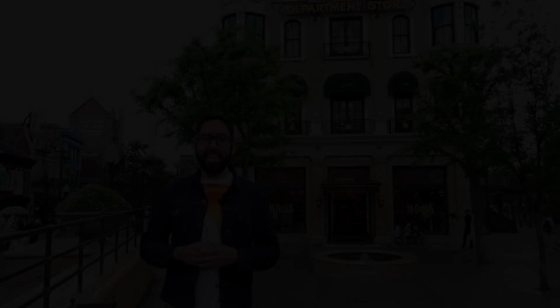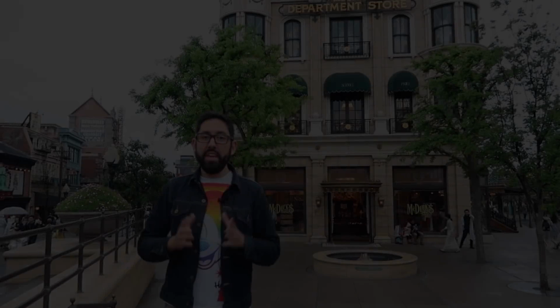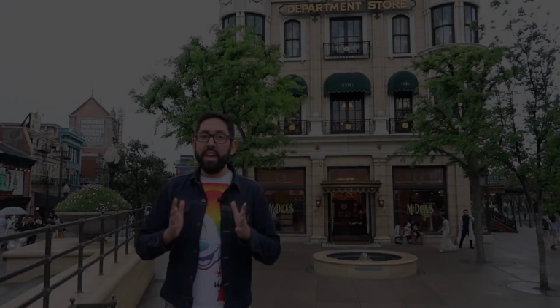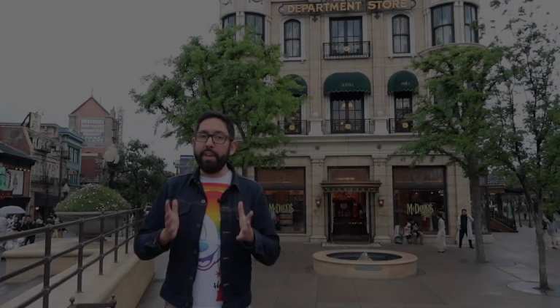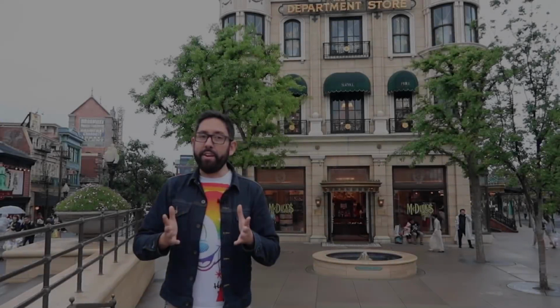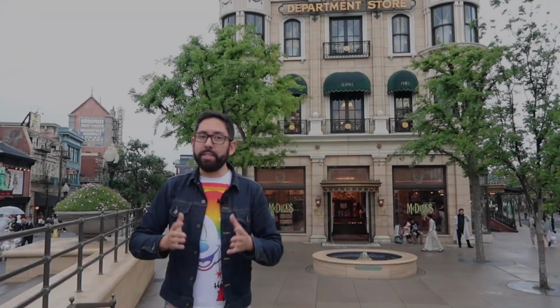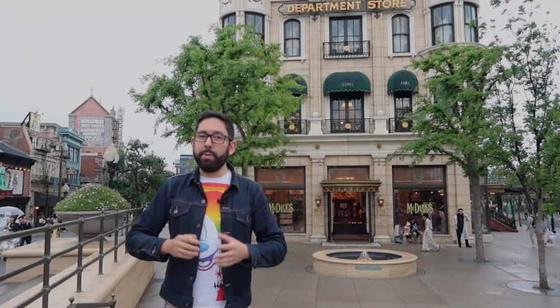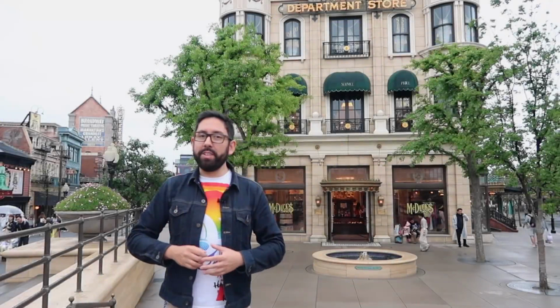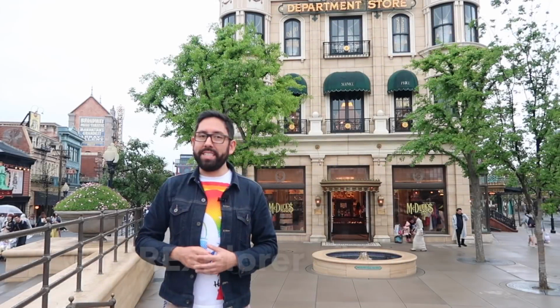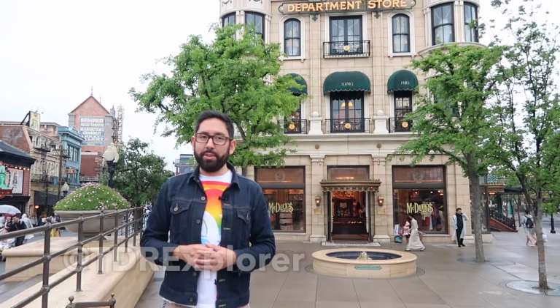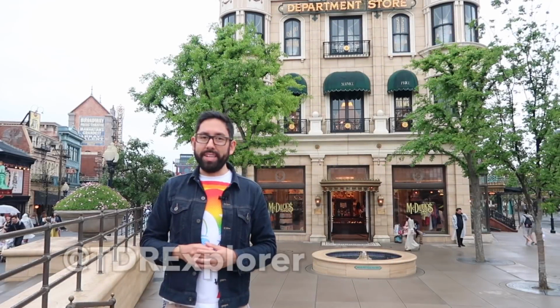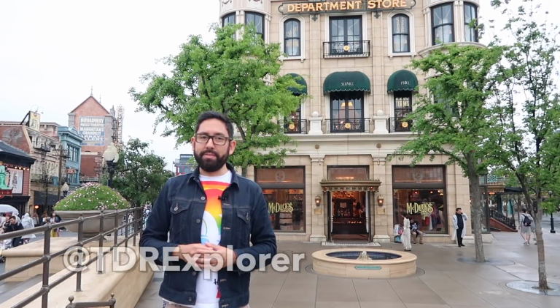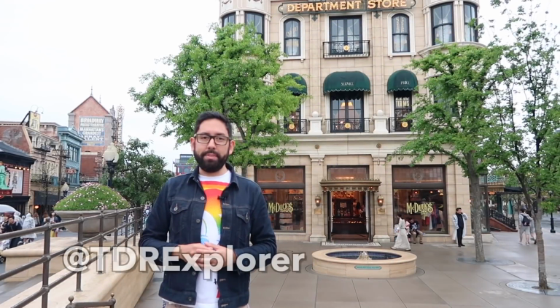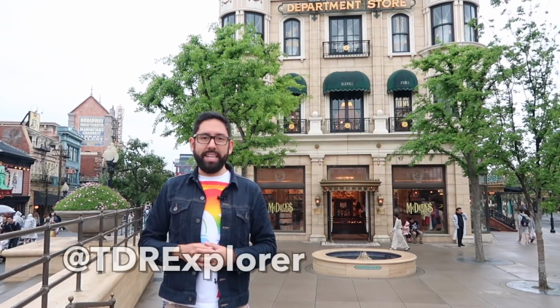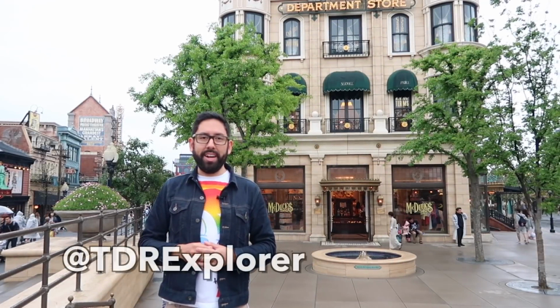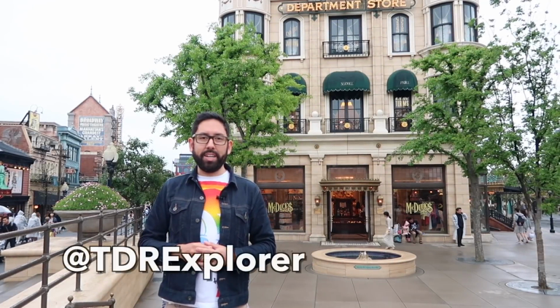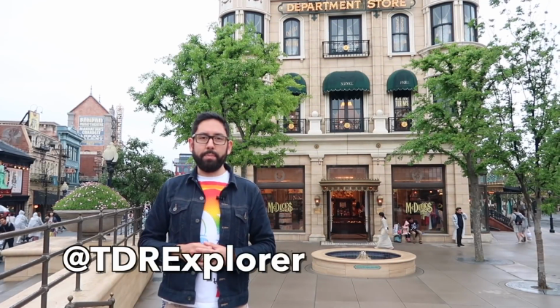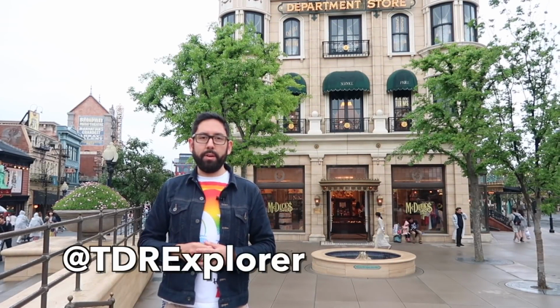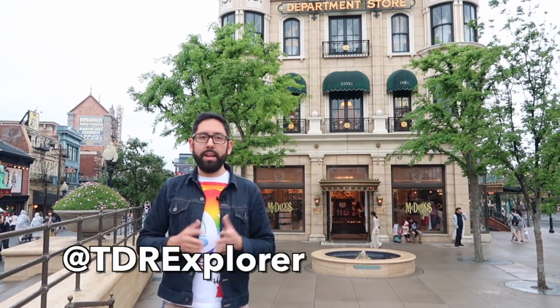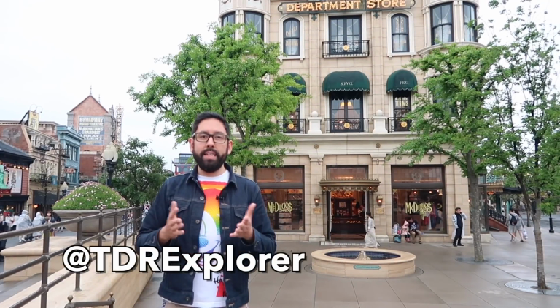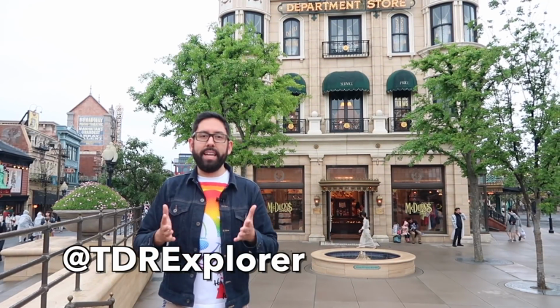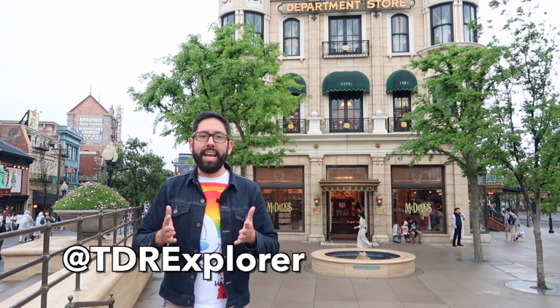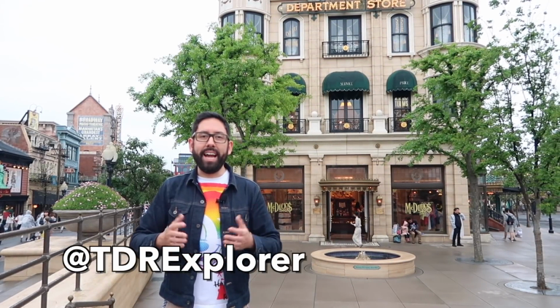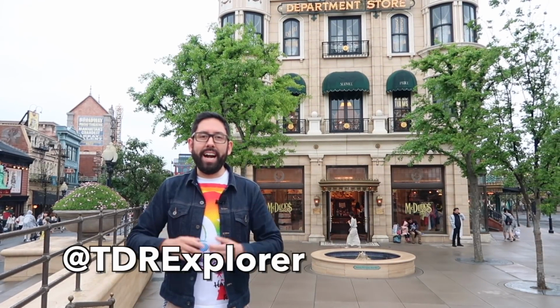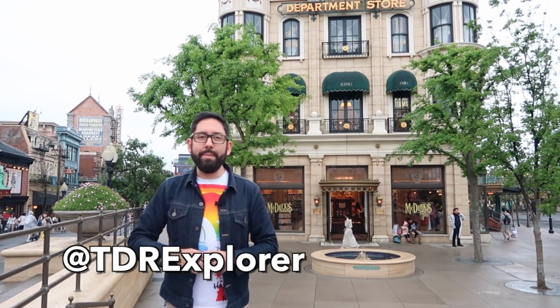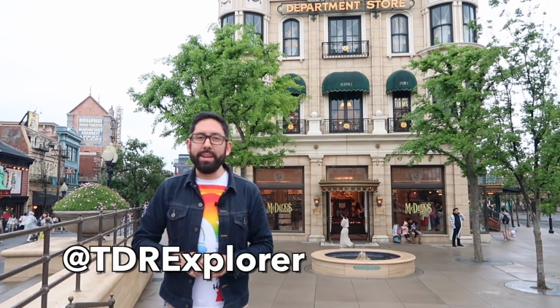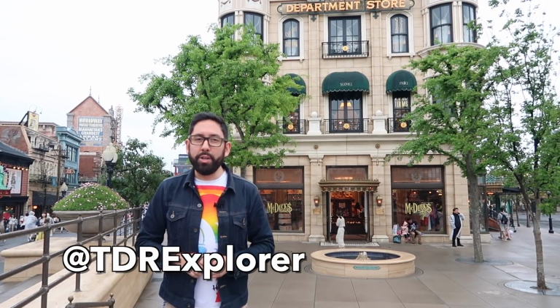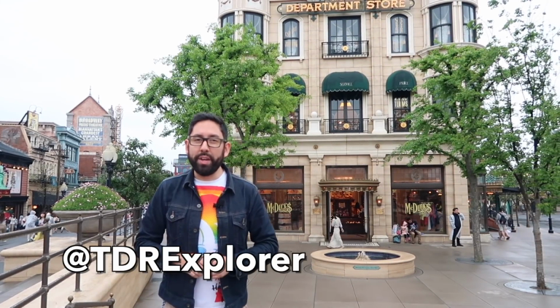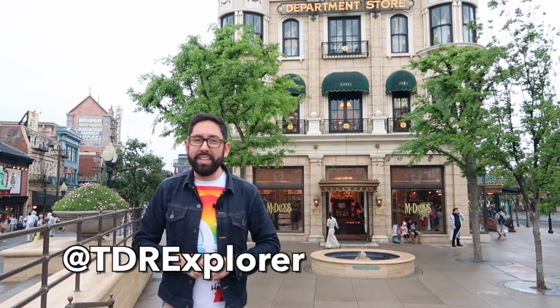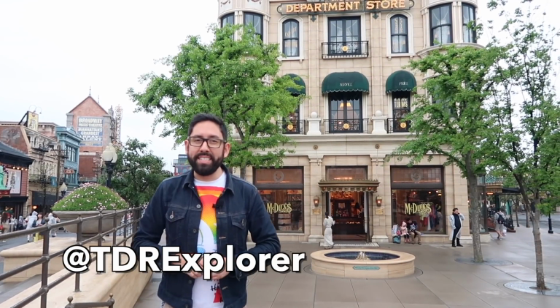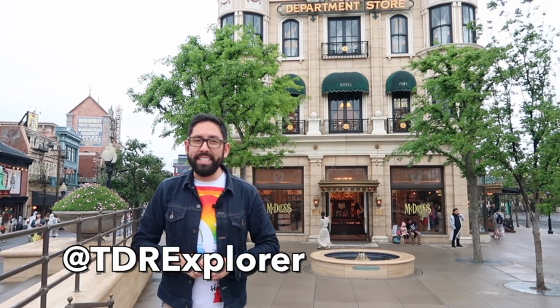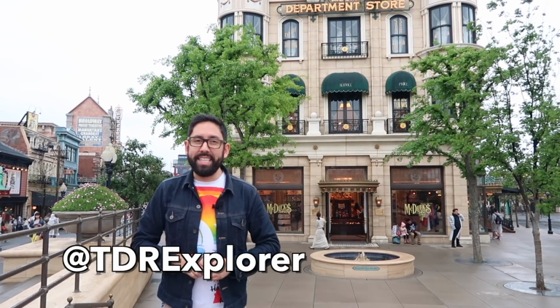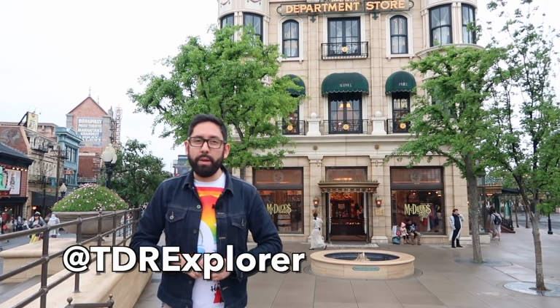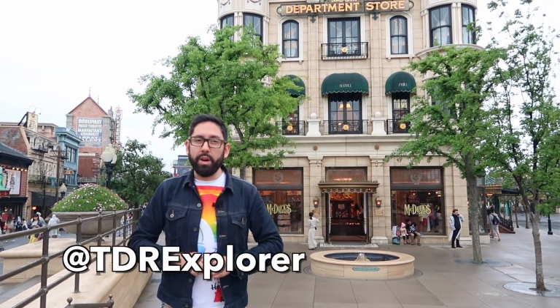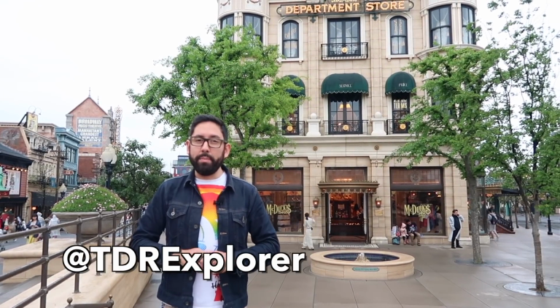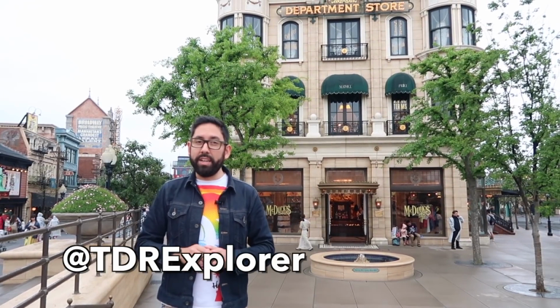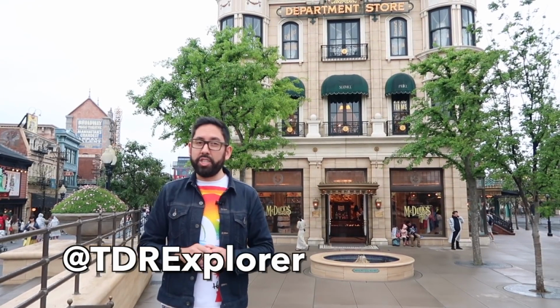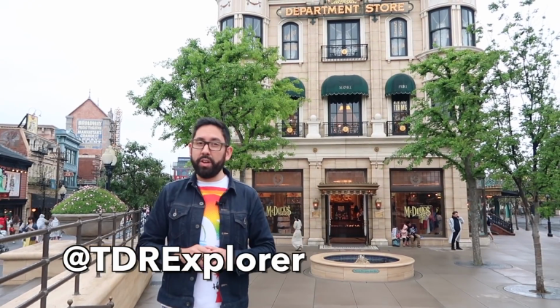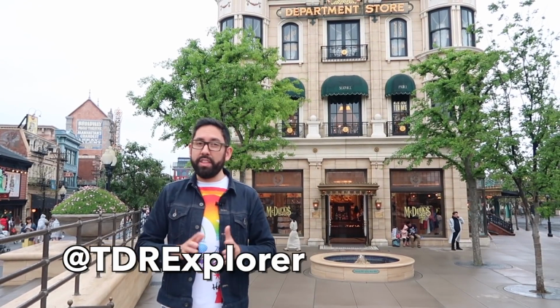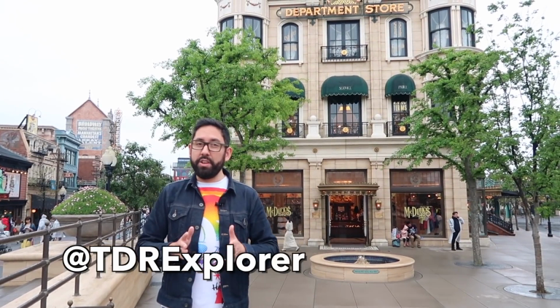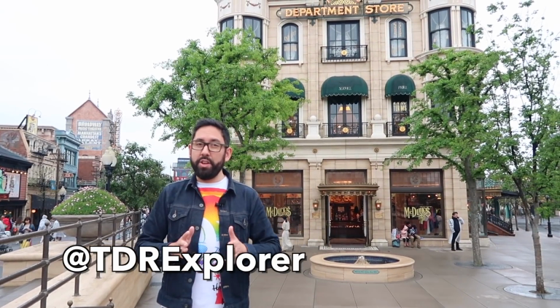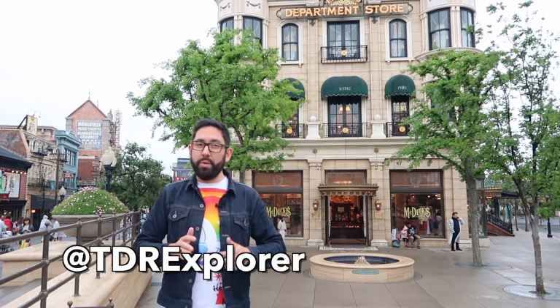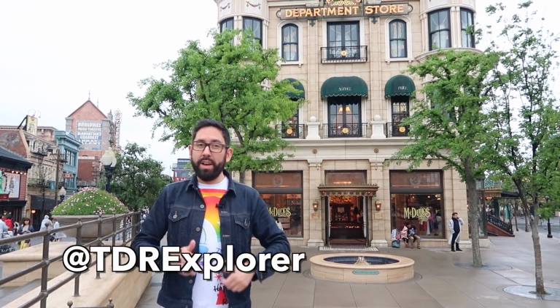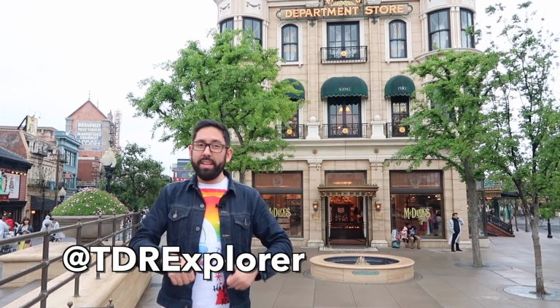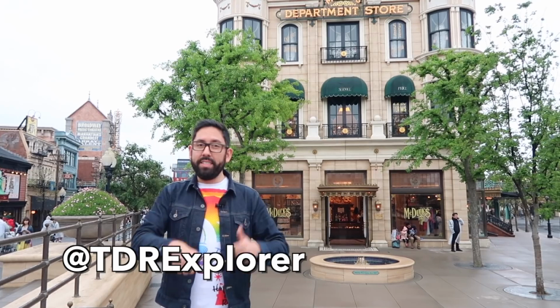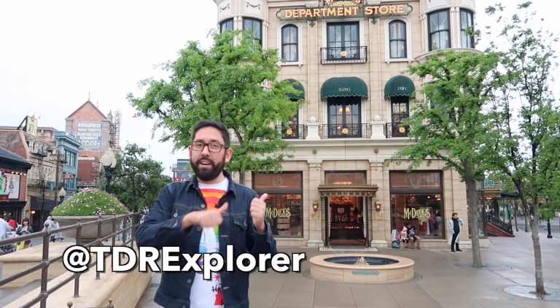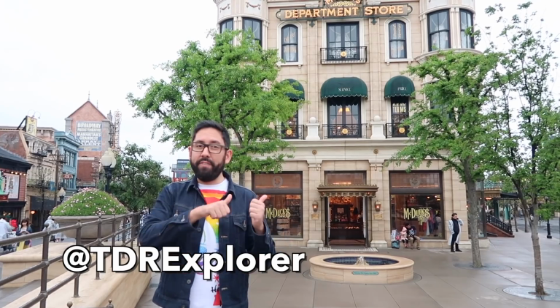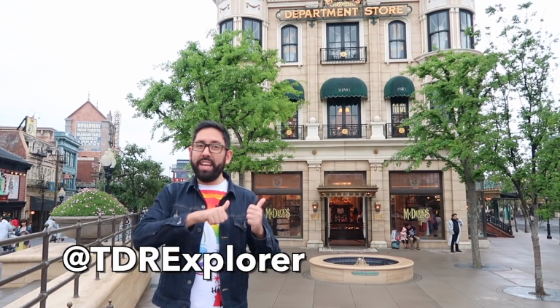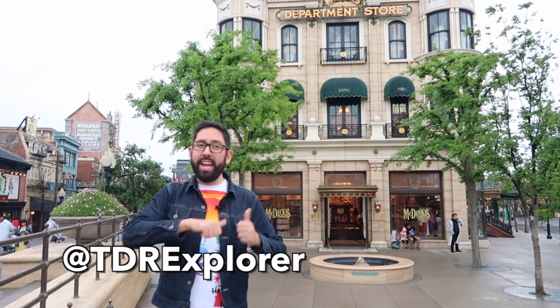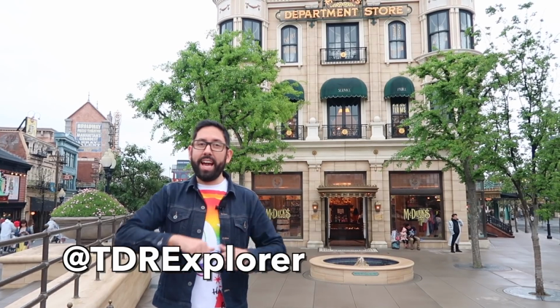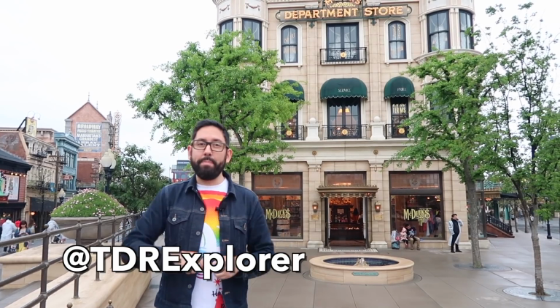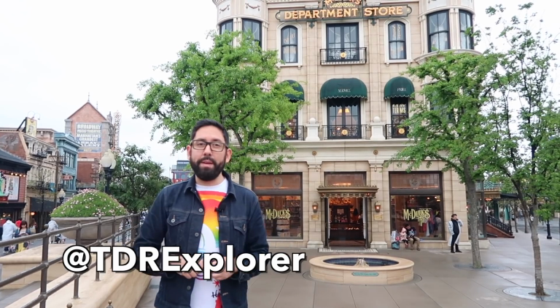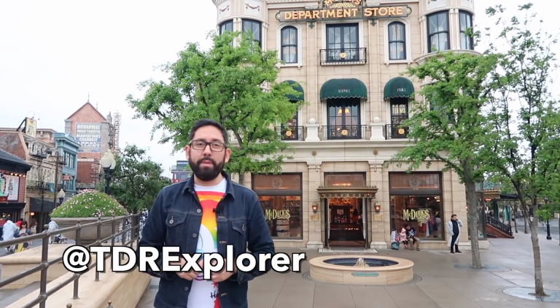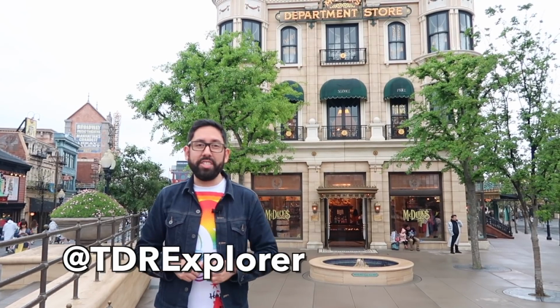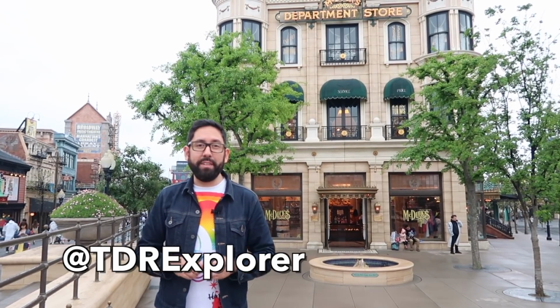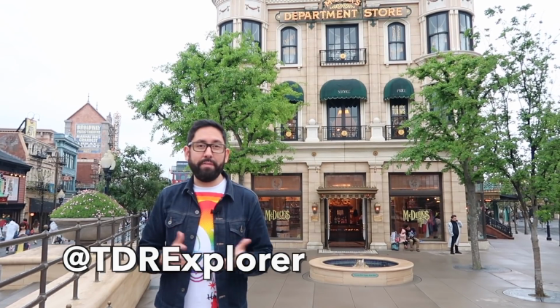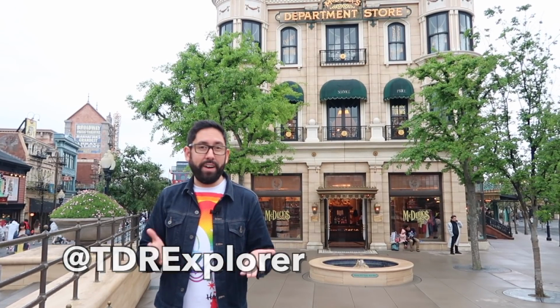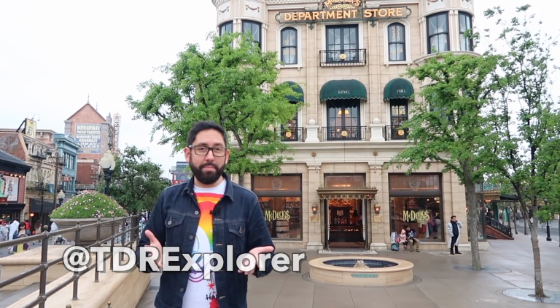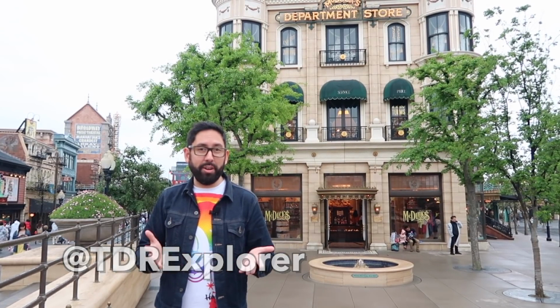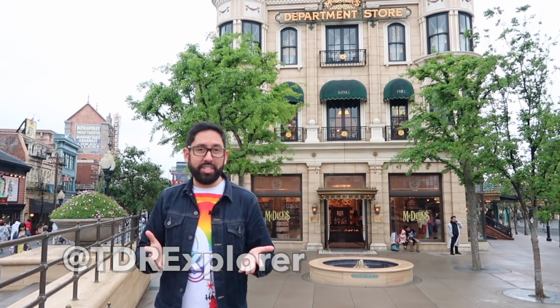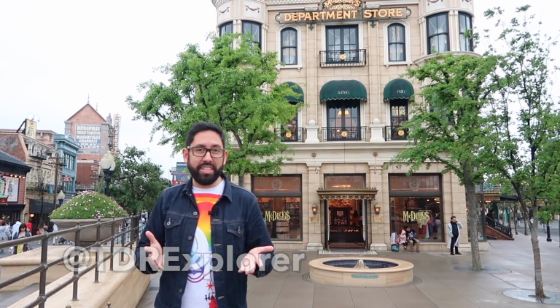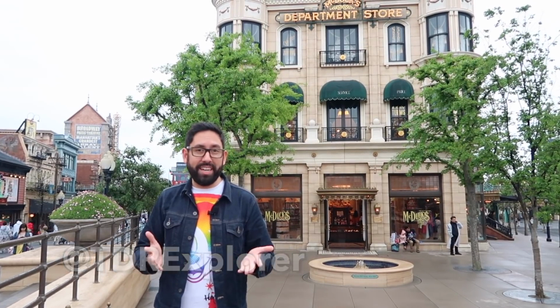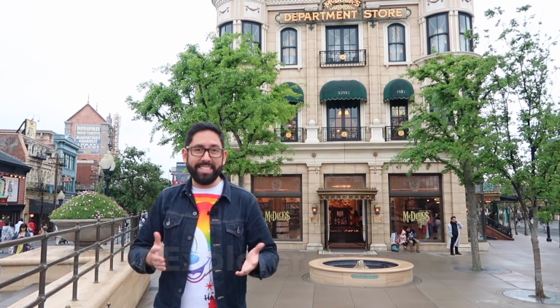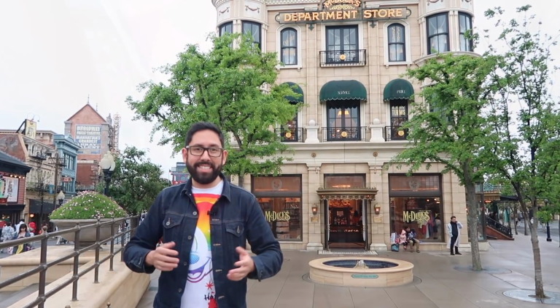Hey fellow Explorers, it's Chris from TDR Explorer. Today I am at Tokyo DisneySea where I'm going to show you the new Duffy Happy Marching Fun Merchandise.